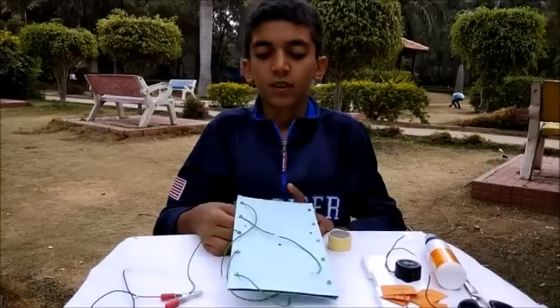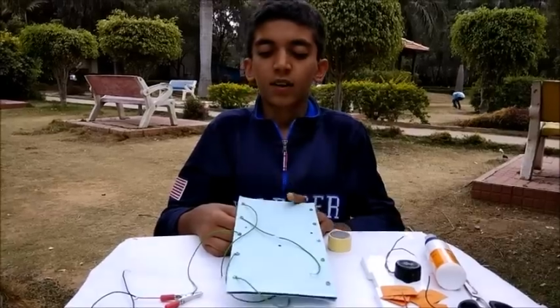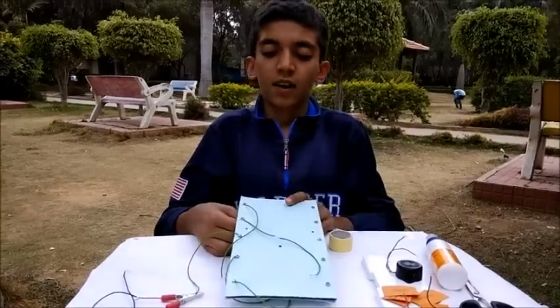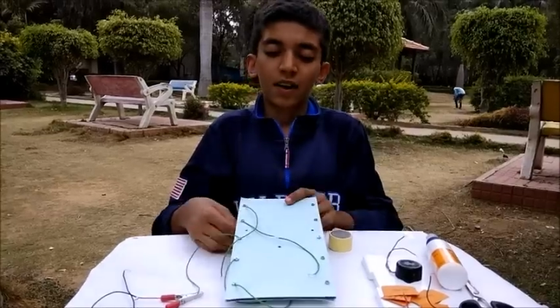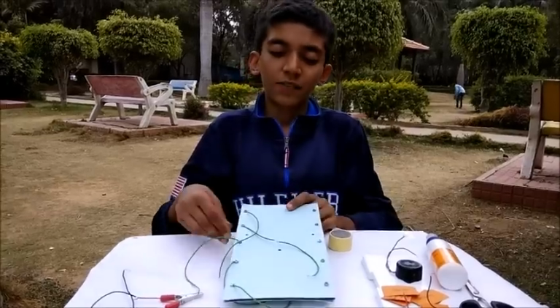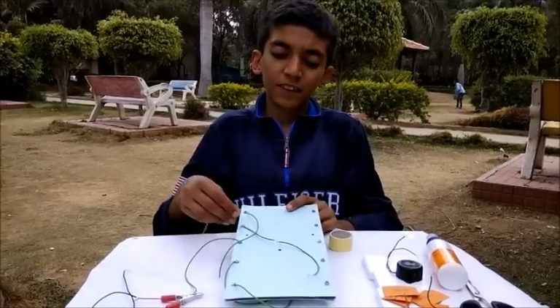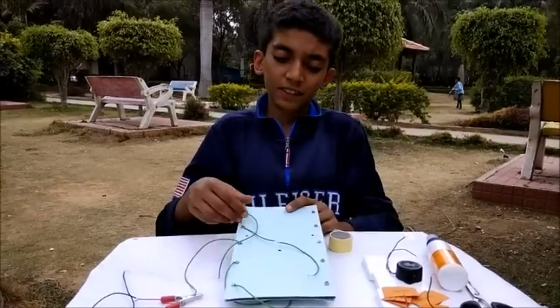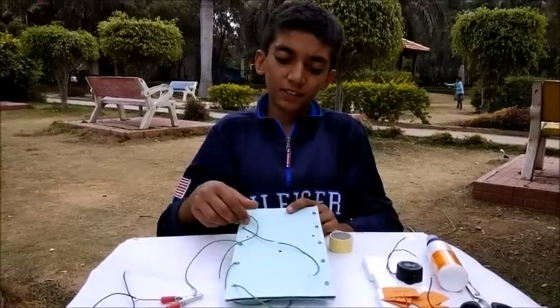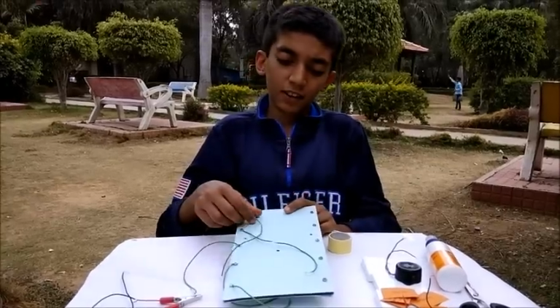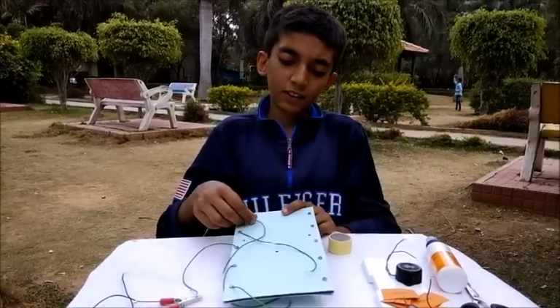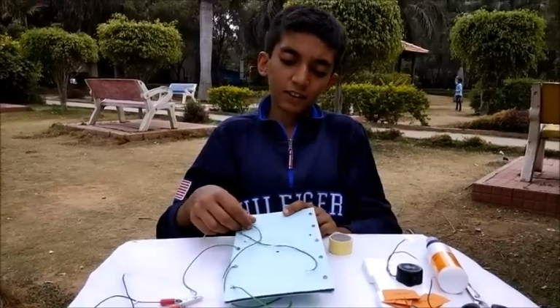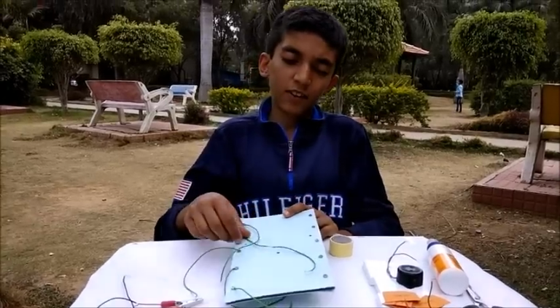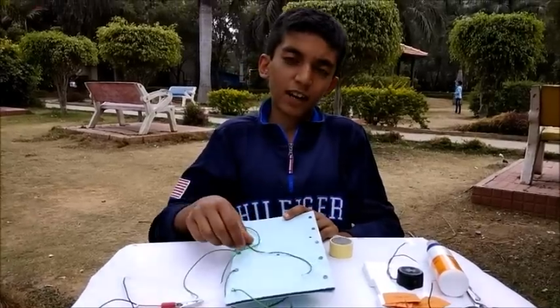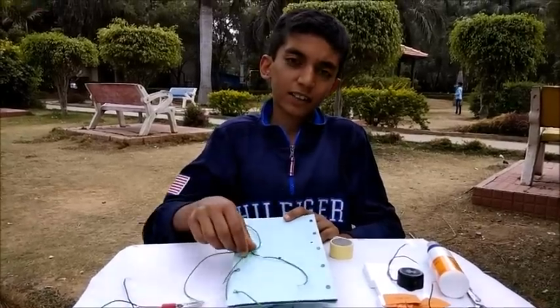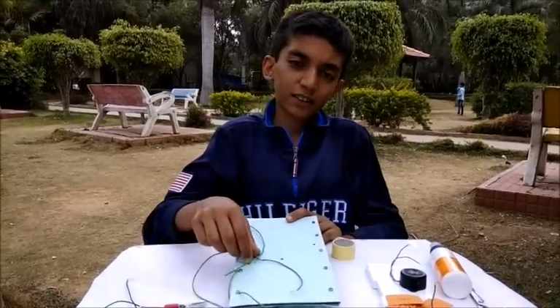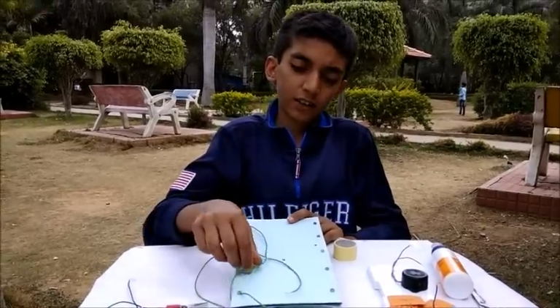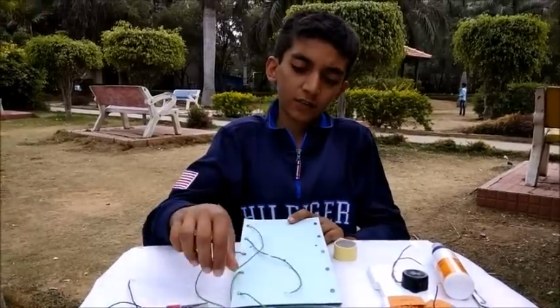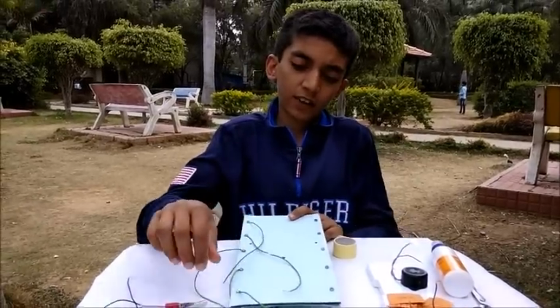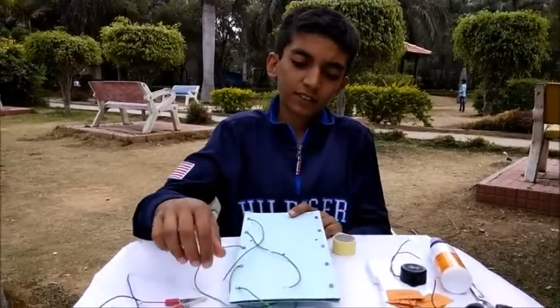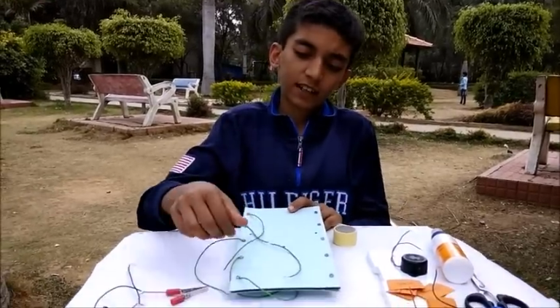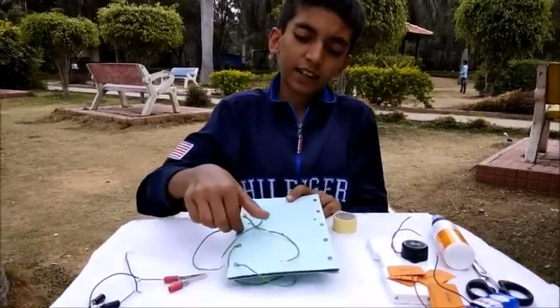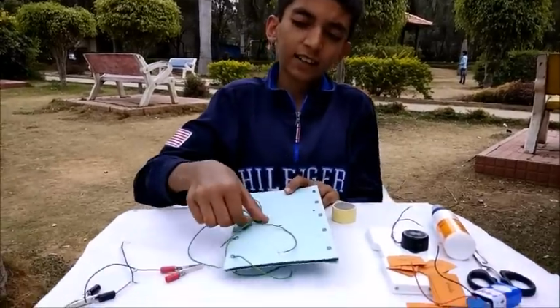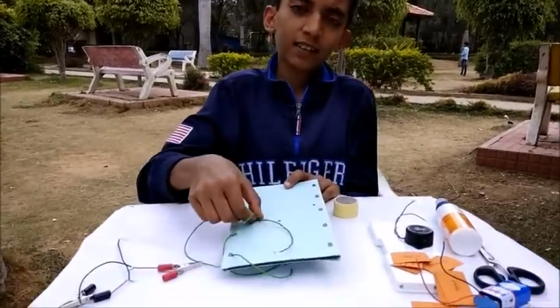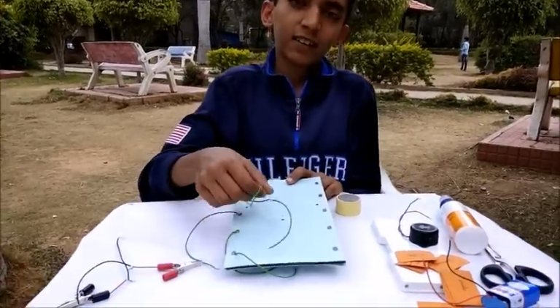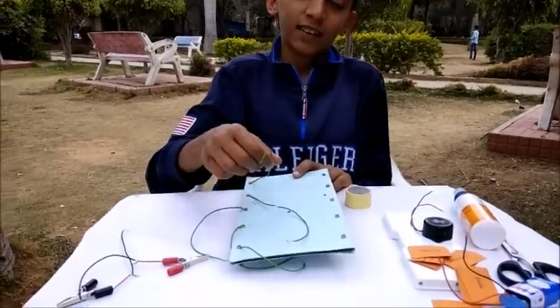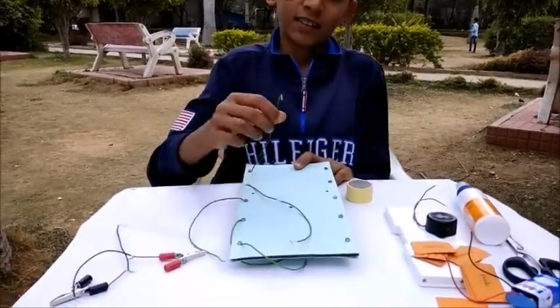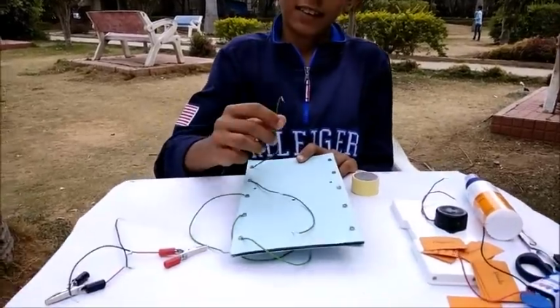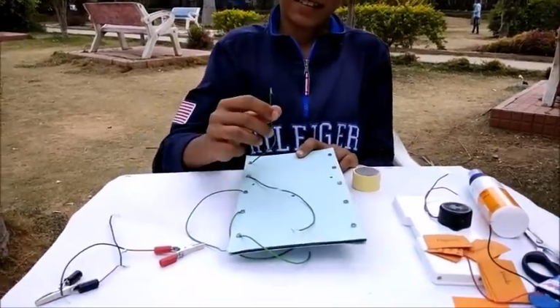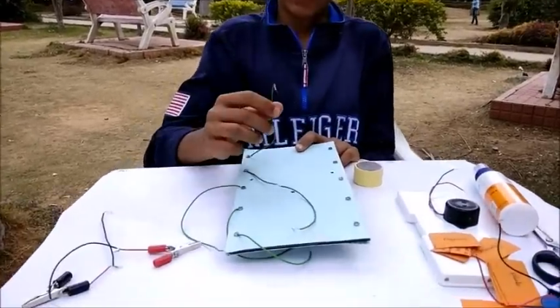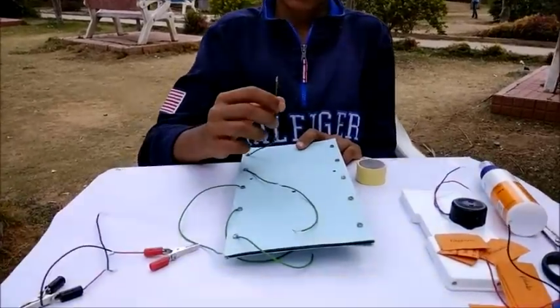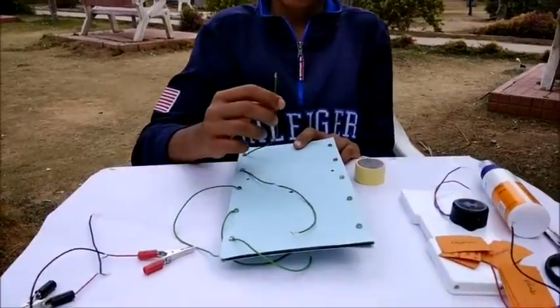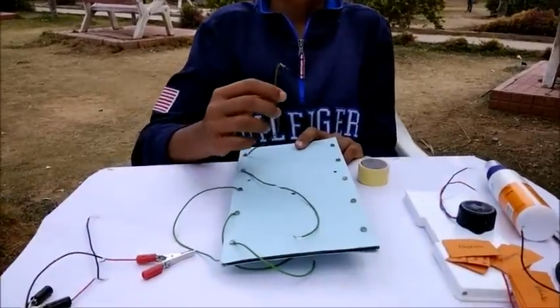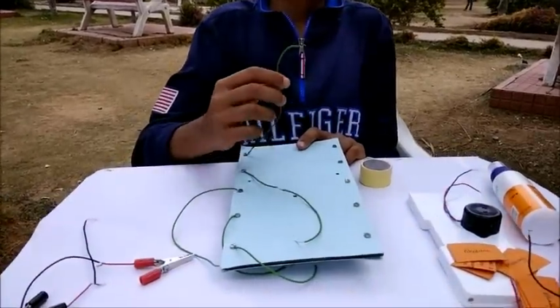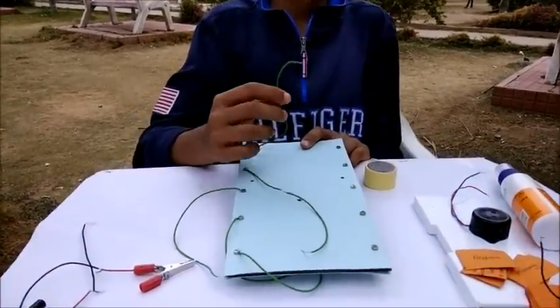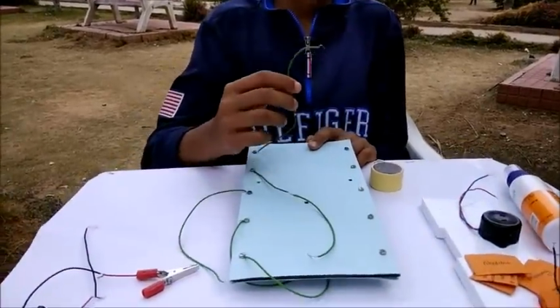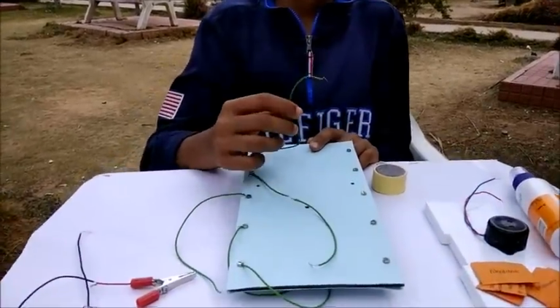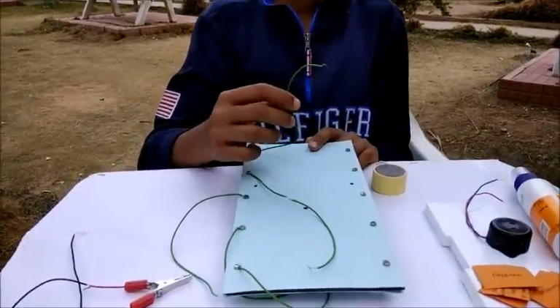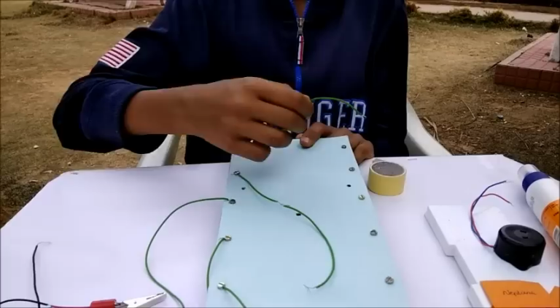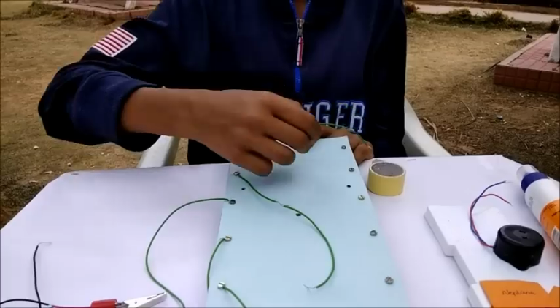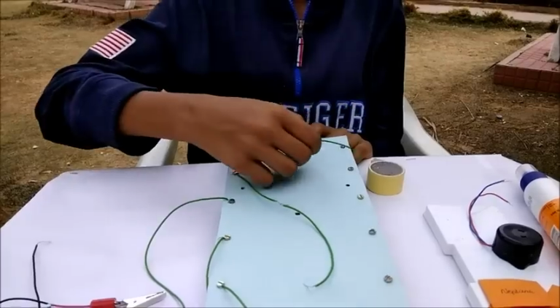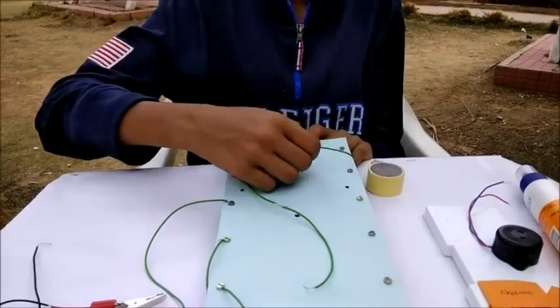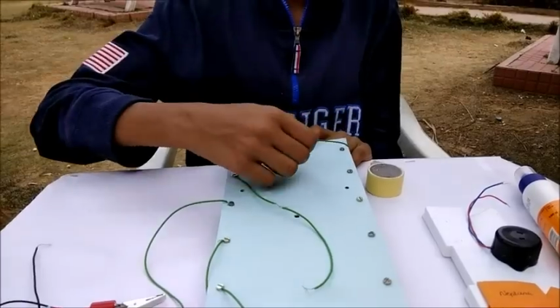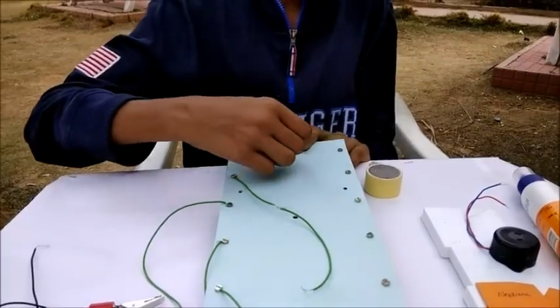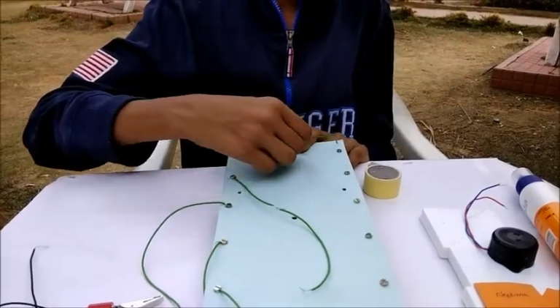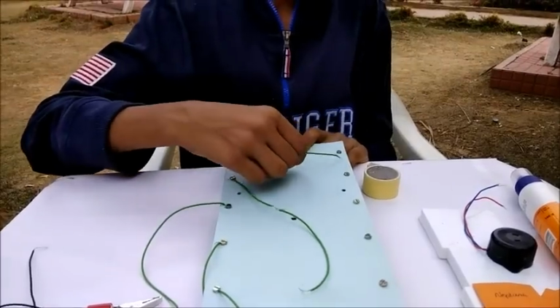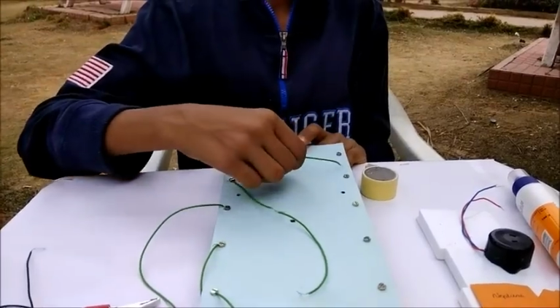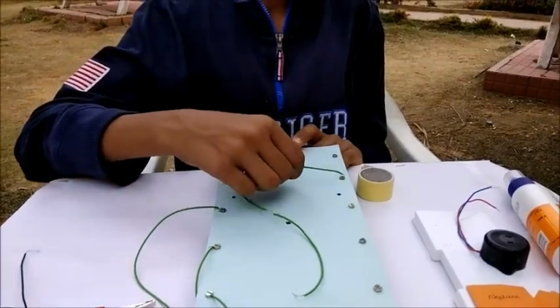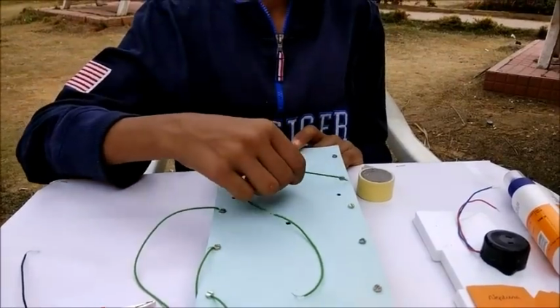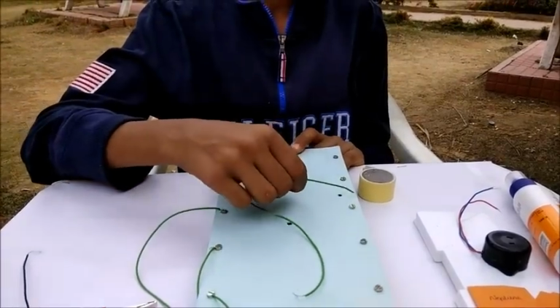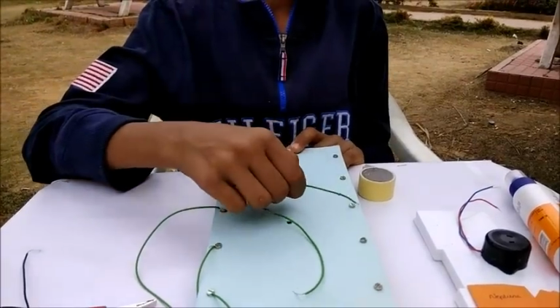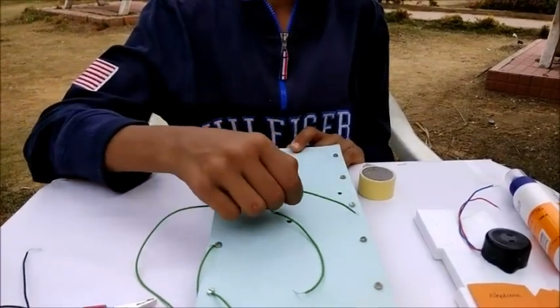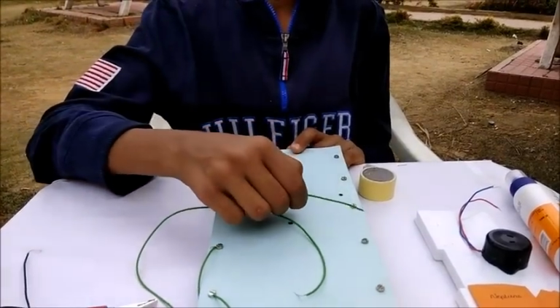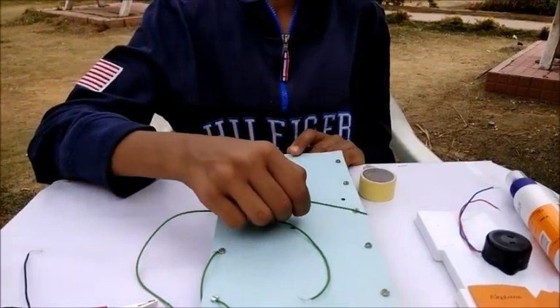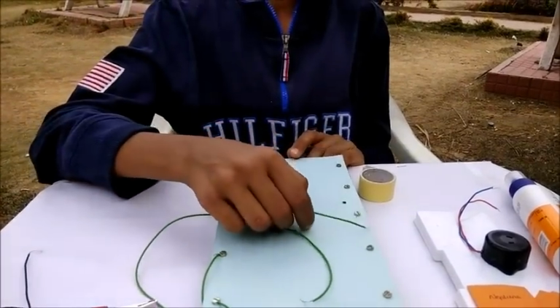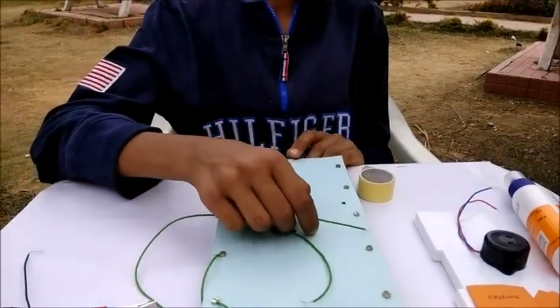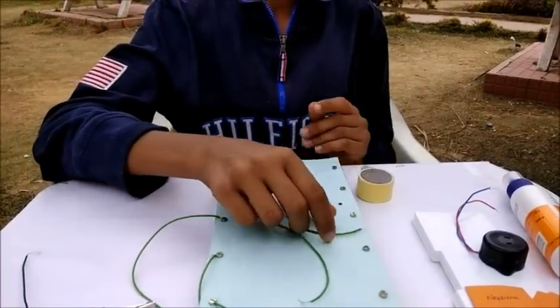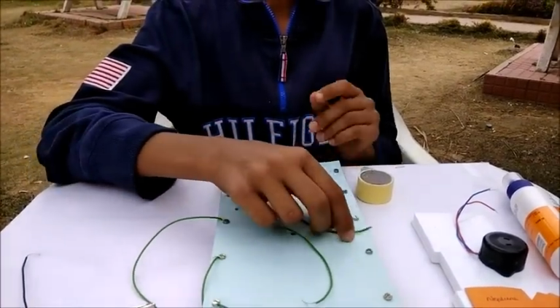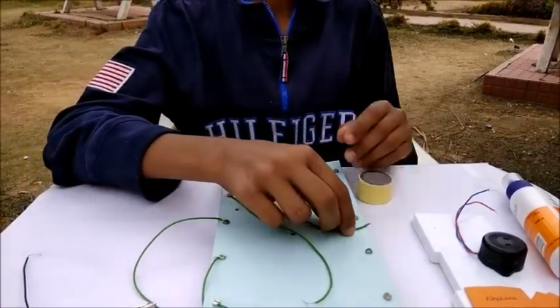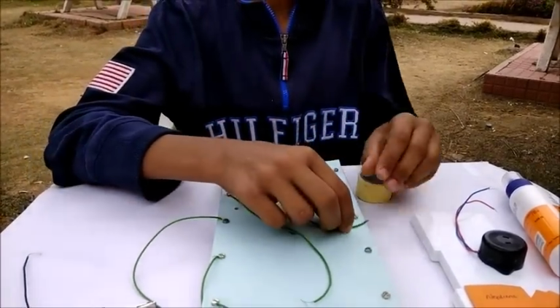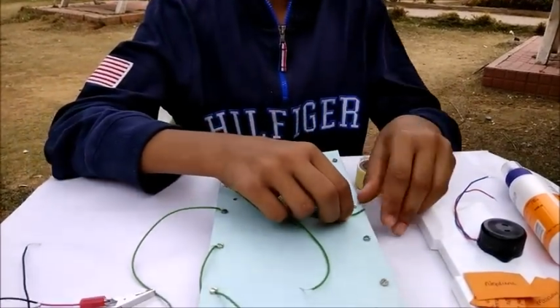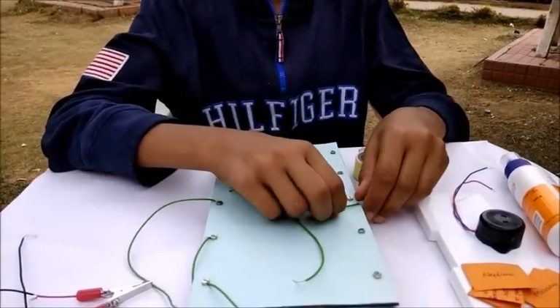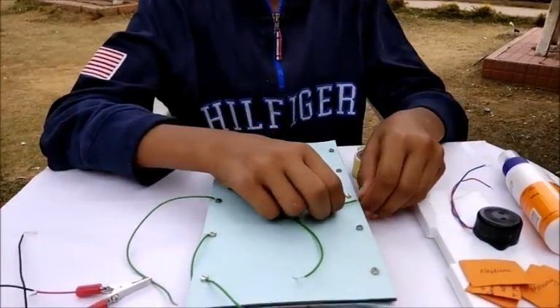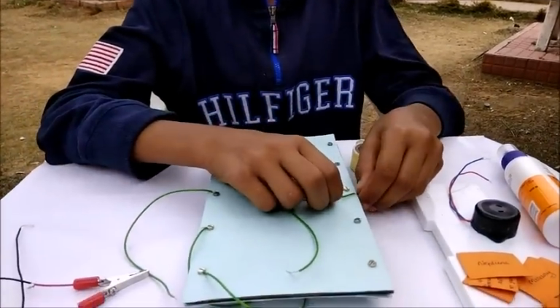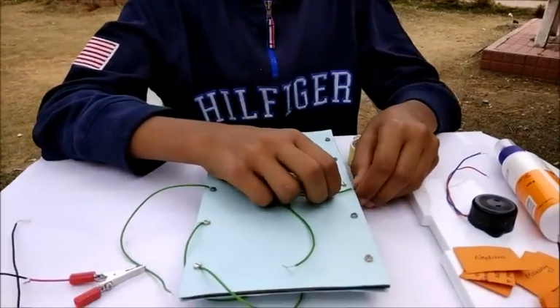I have fixed all the wires on one side. Then take the other end of the wire and fix it on the other side at random.